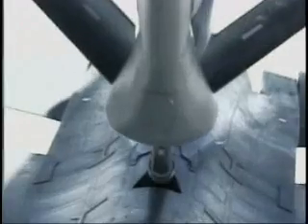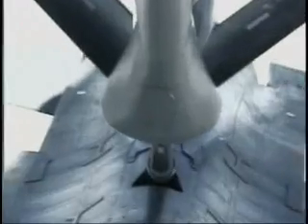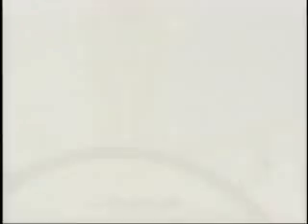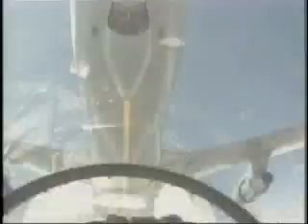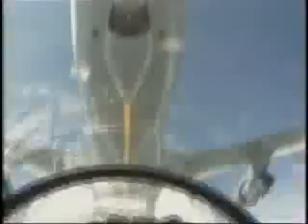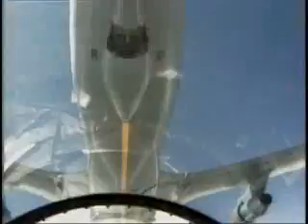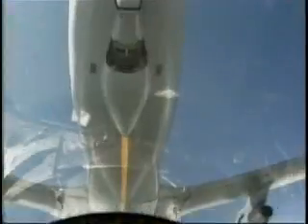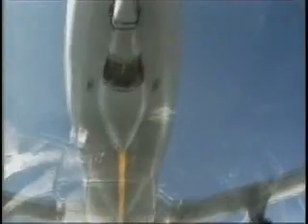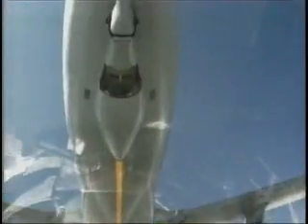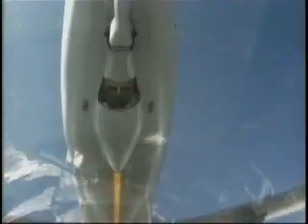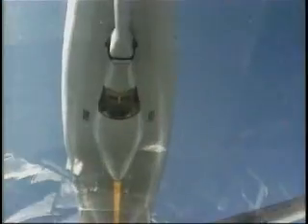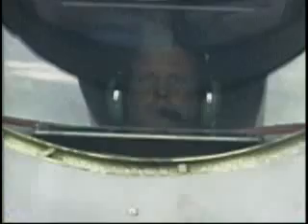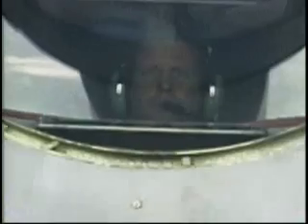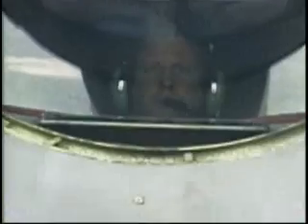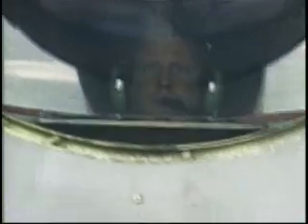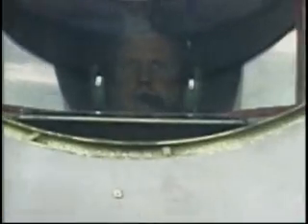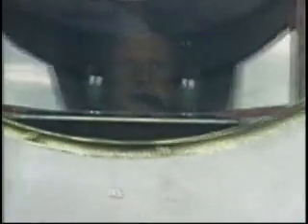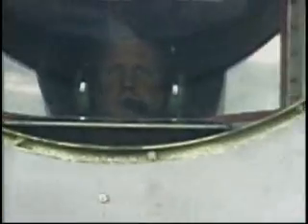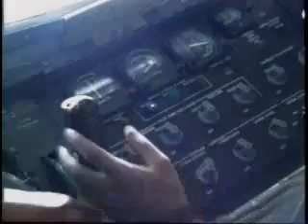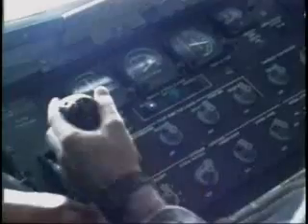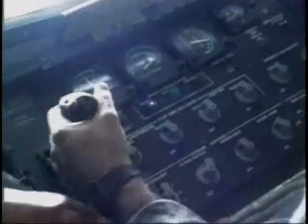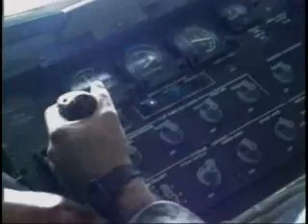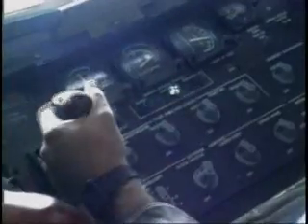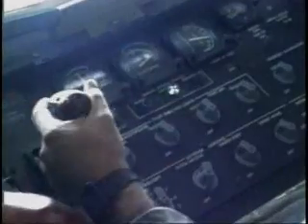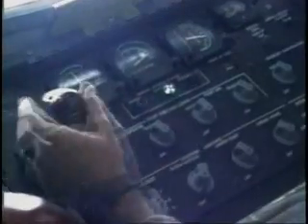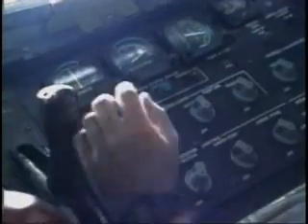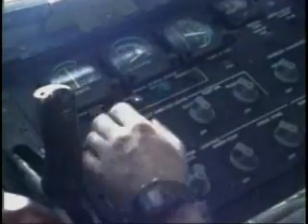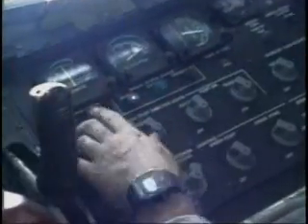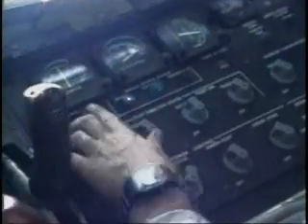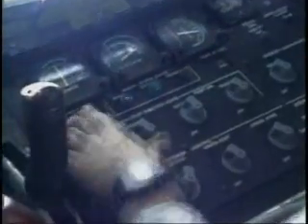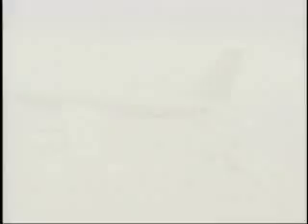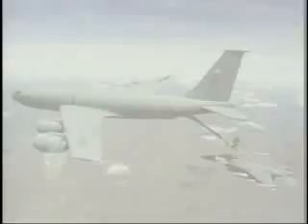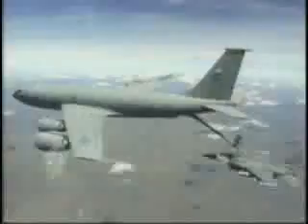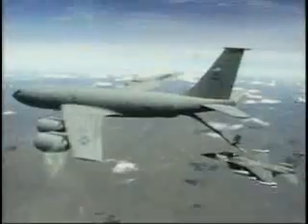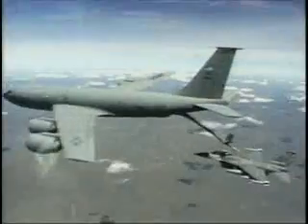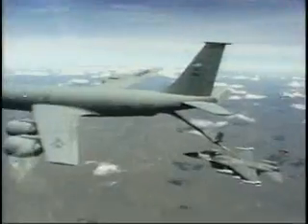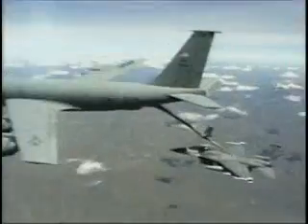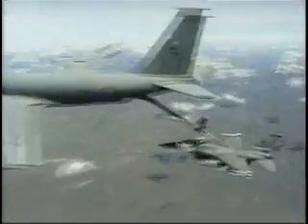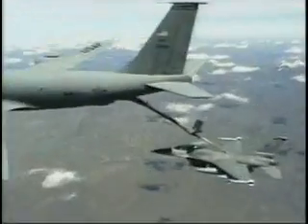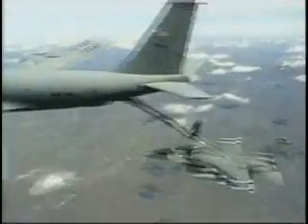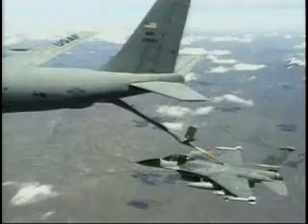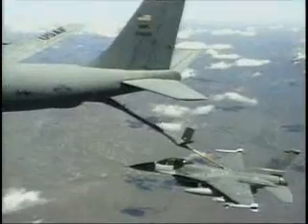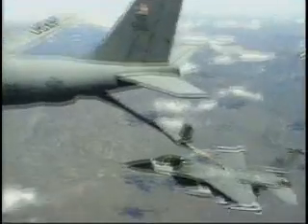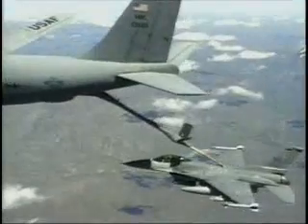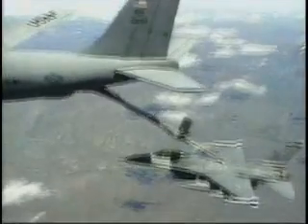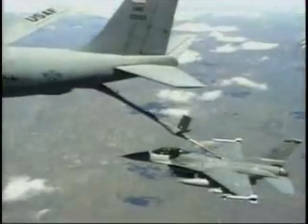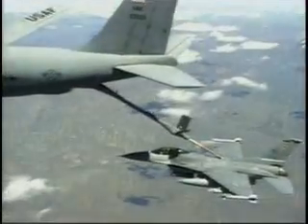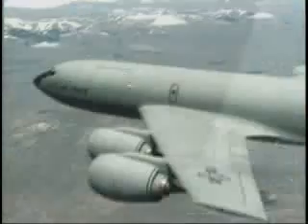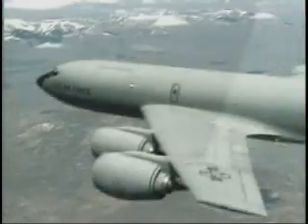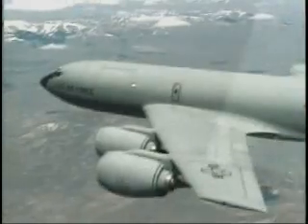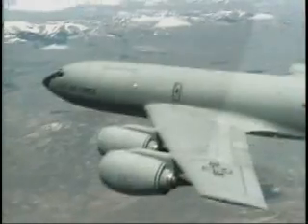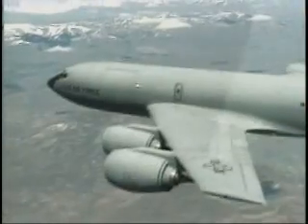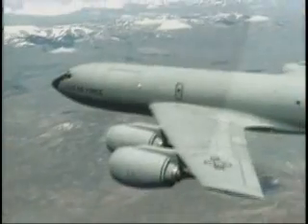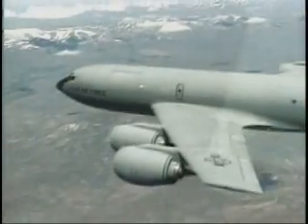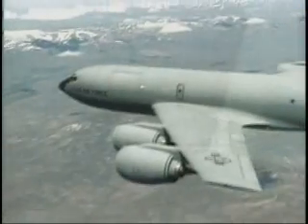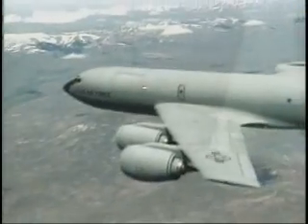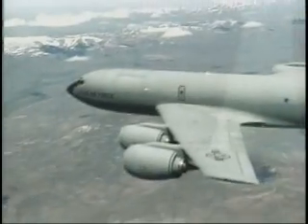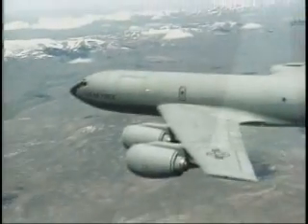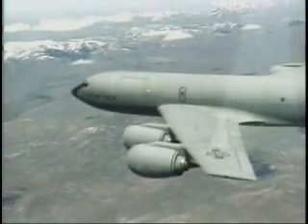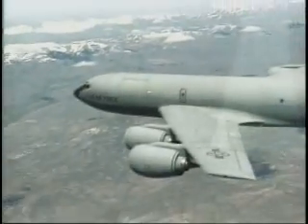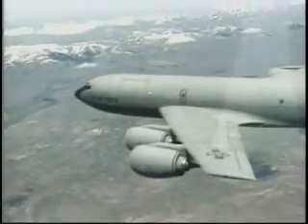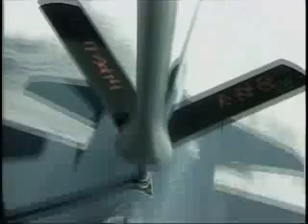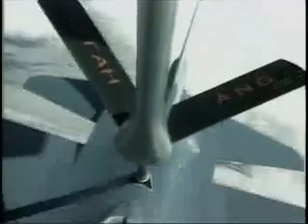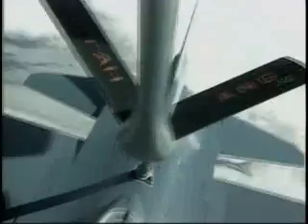The KC-135 is also capable of transporting litter and ambulatory patients using patient support pallets during aeromedical evacuations.